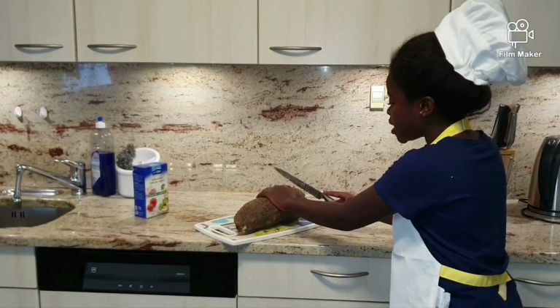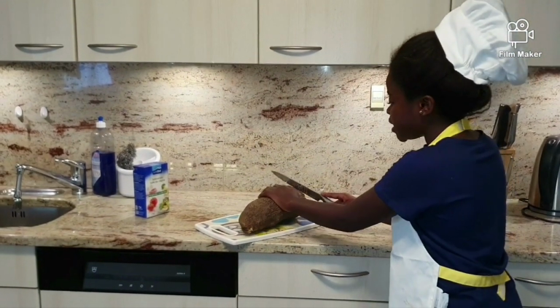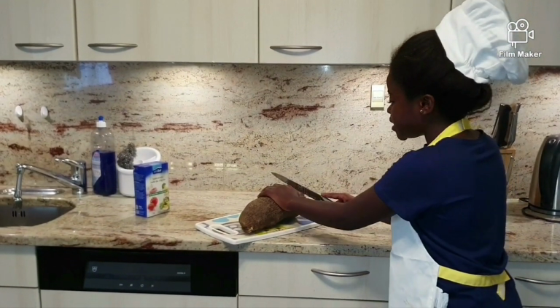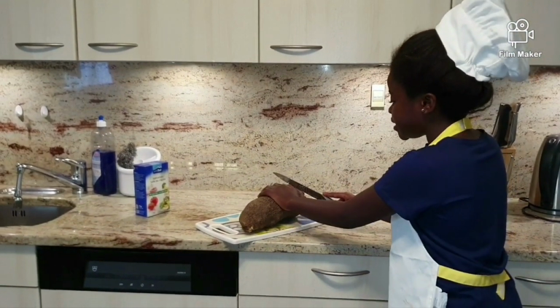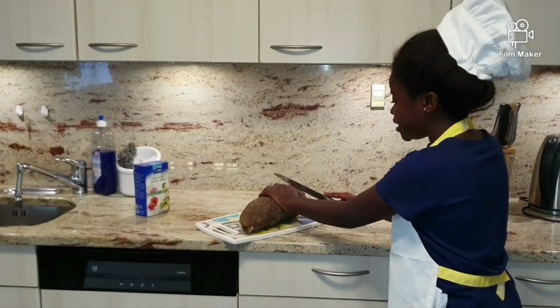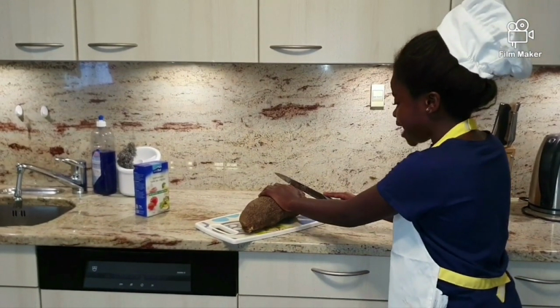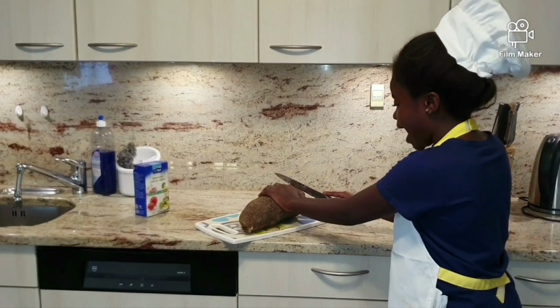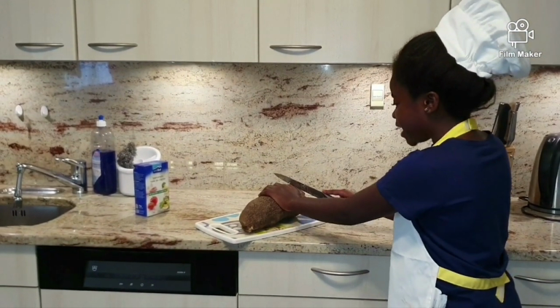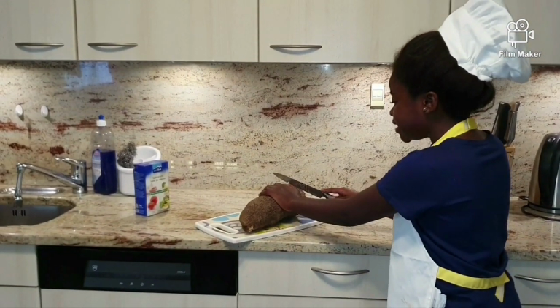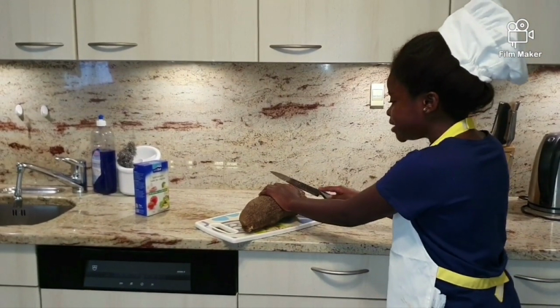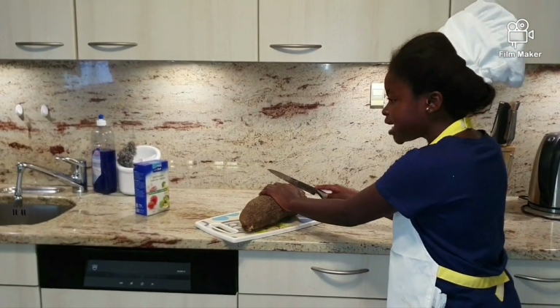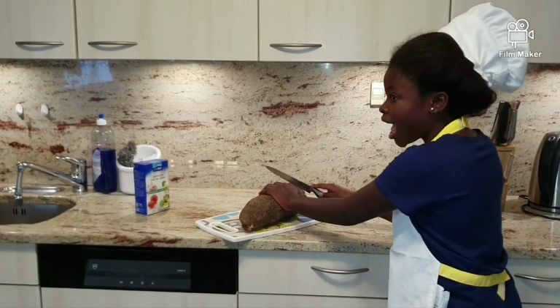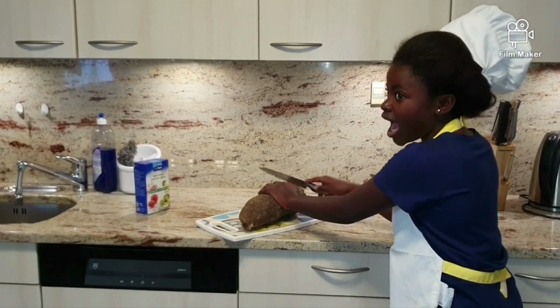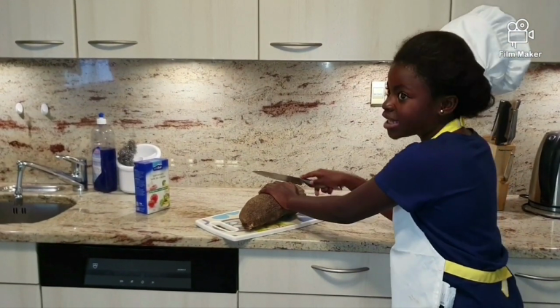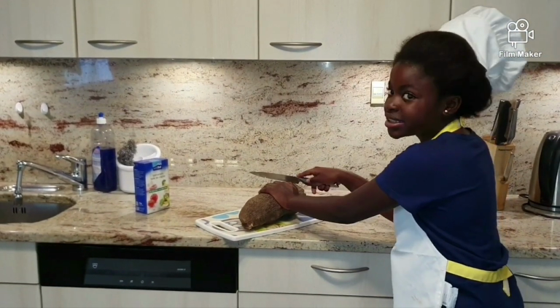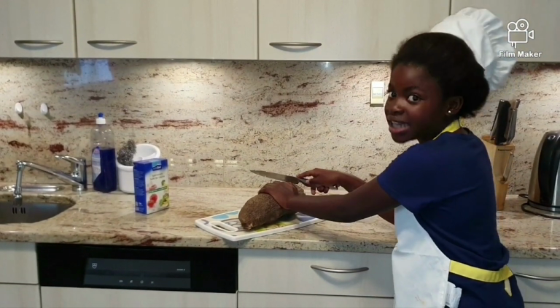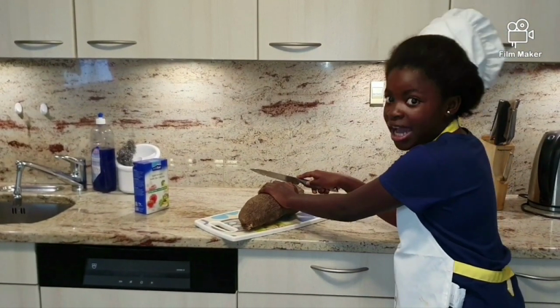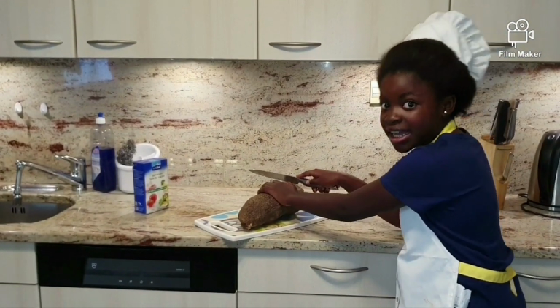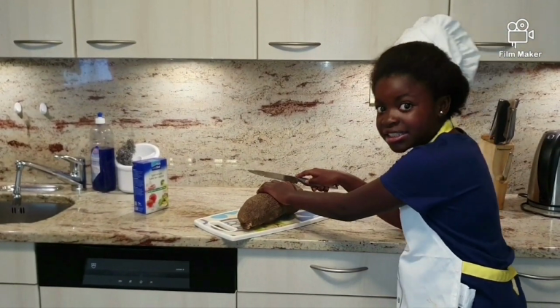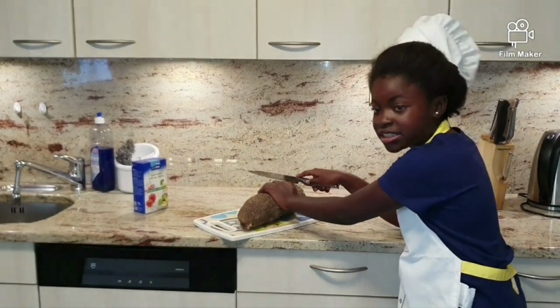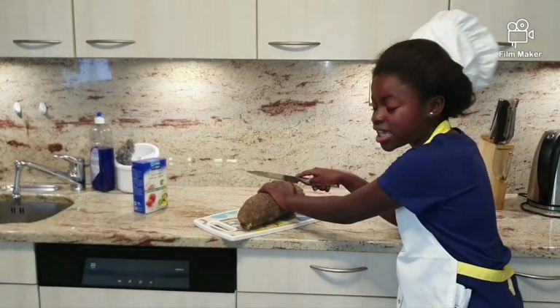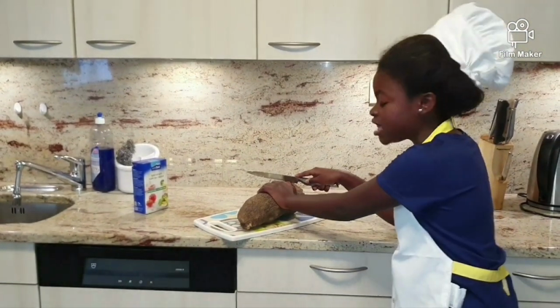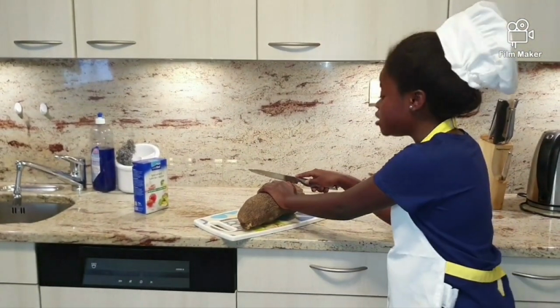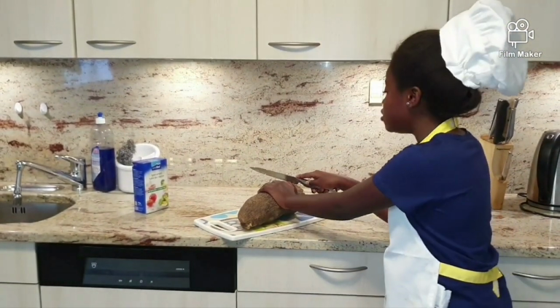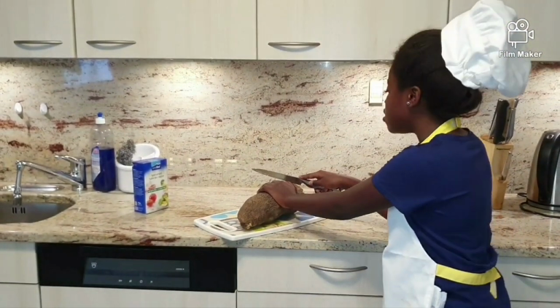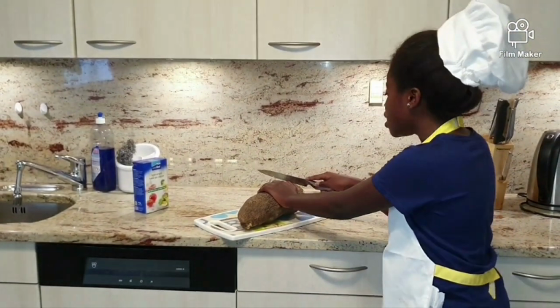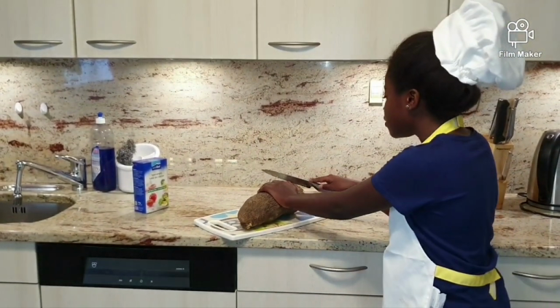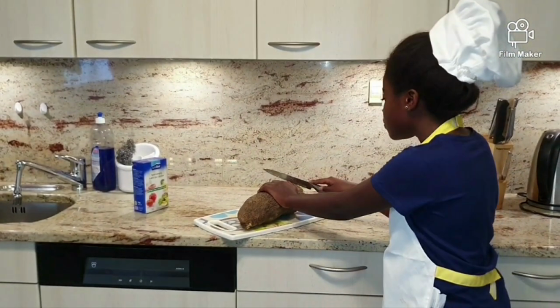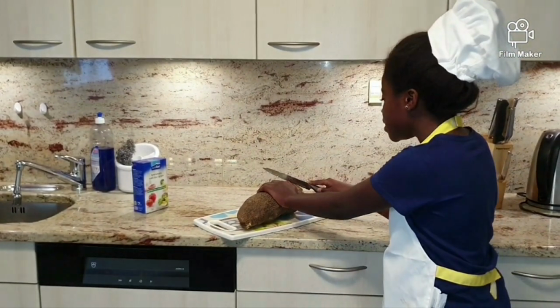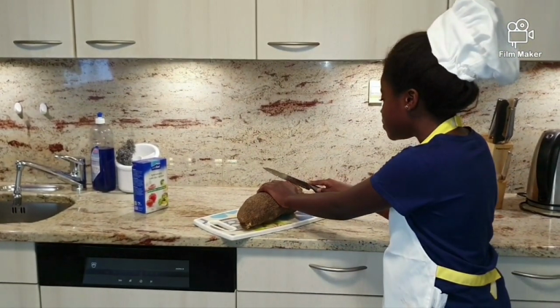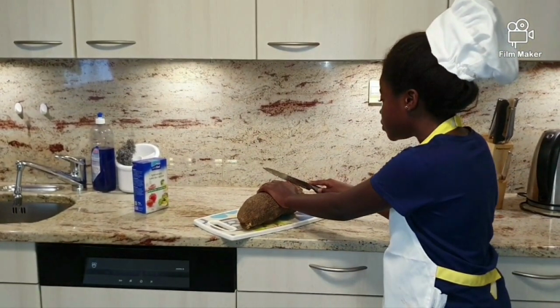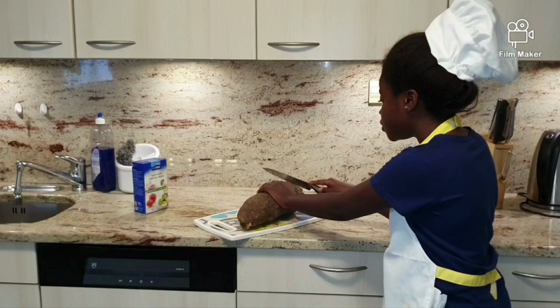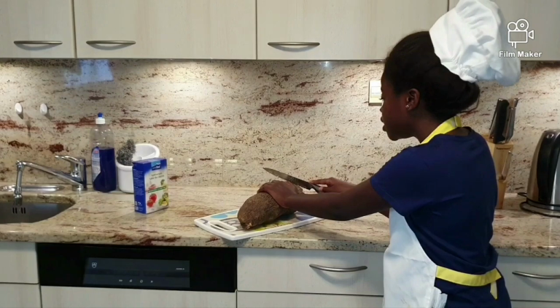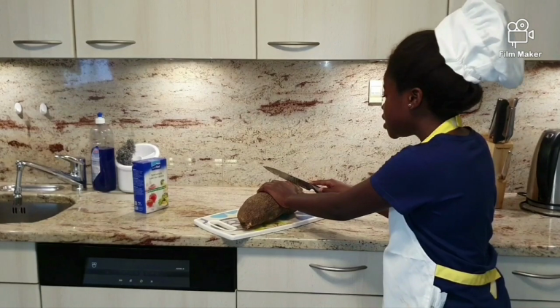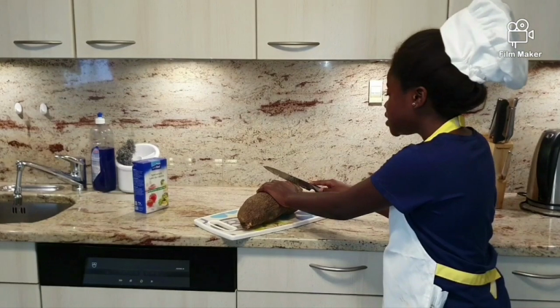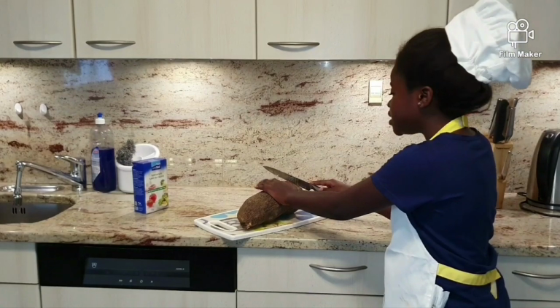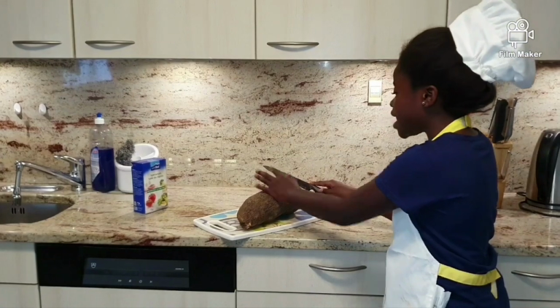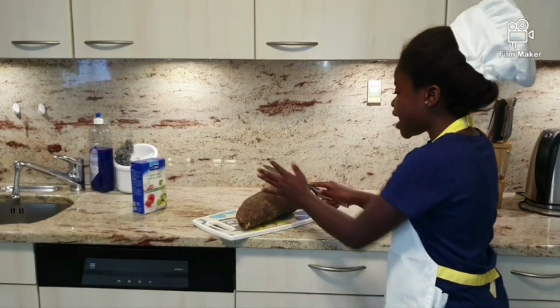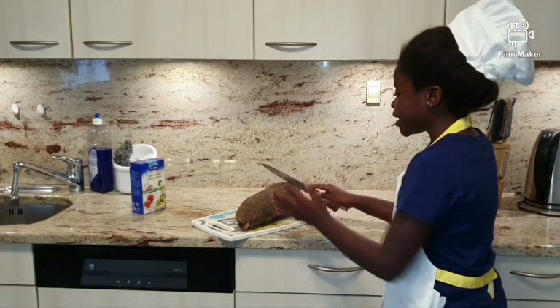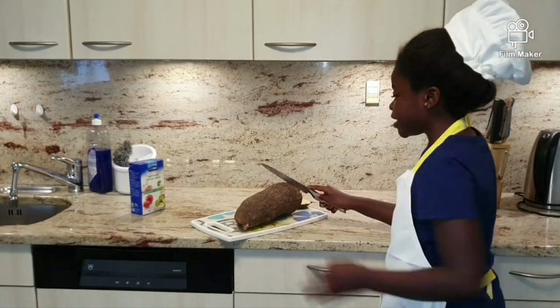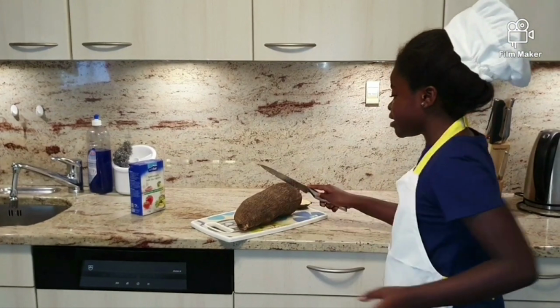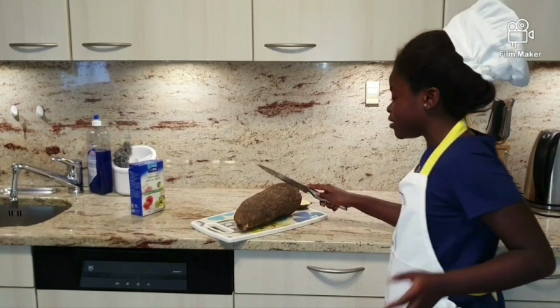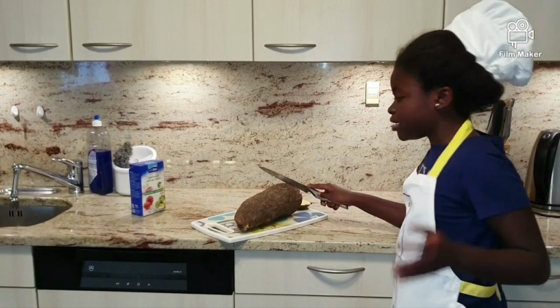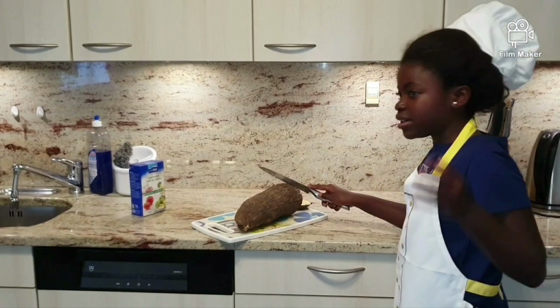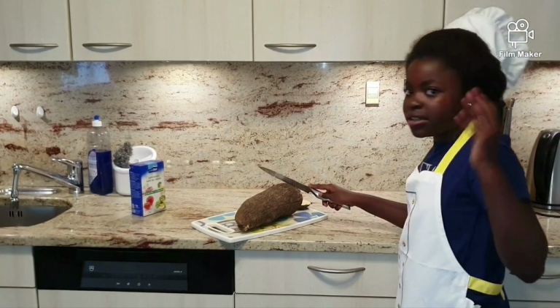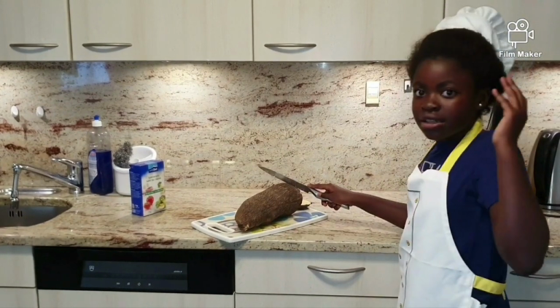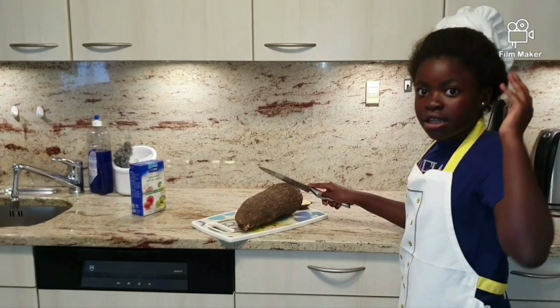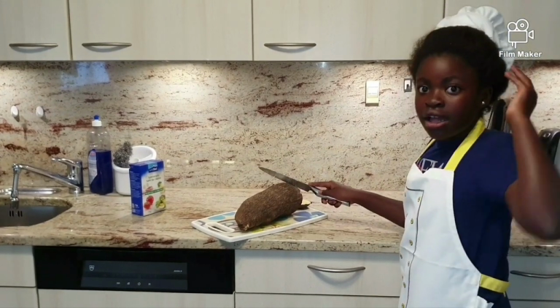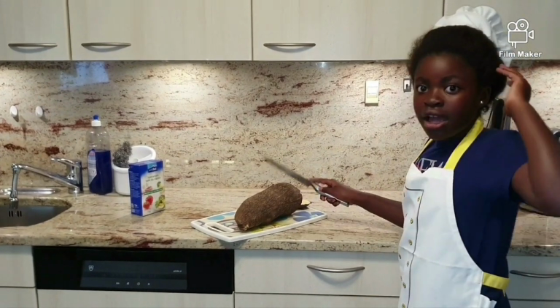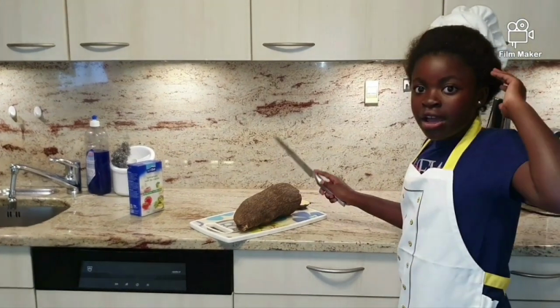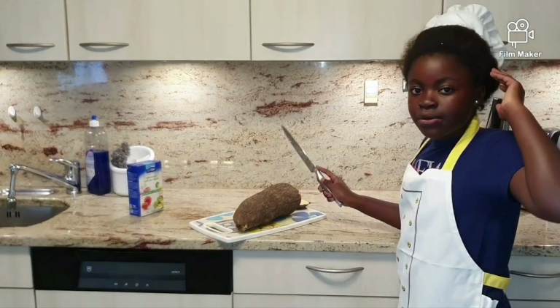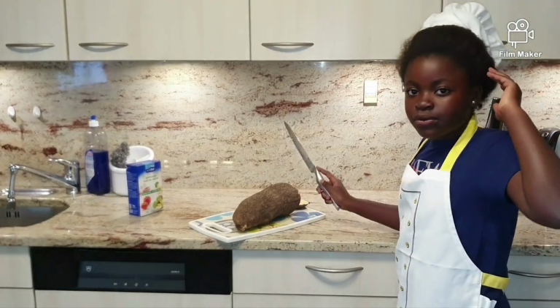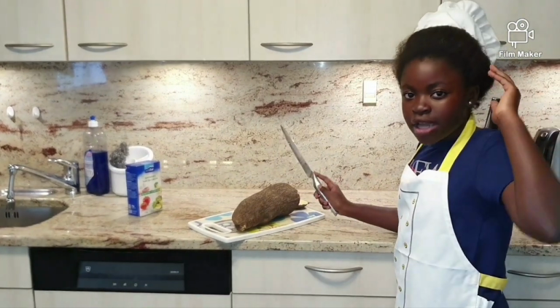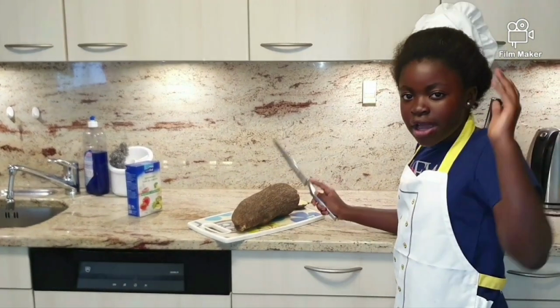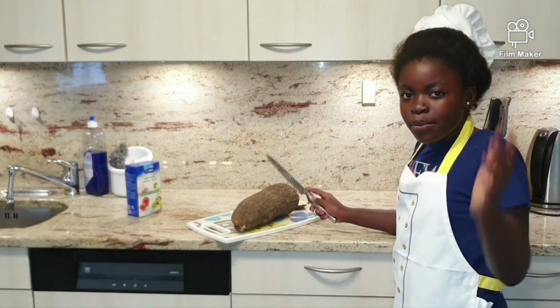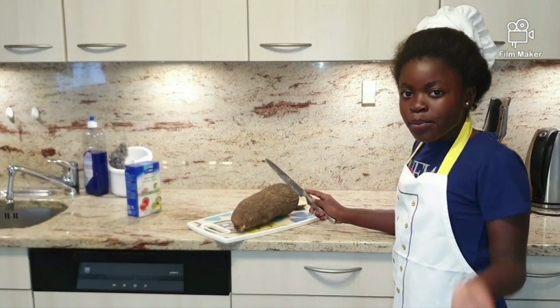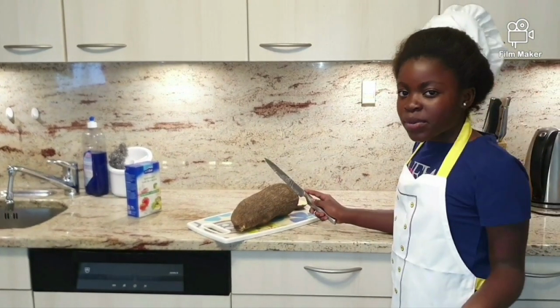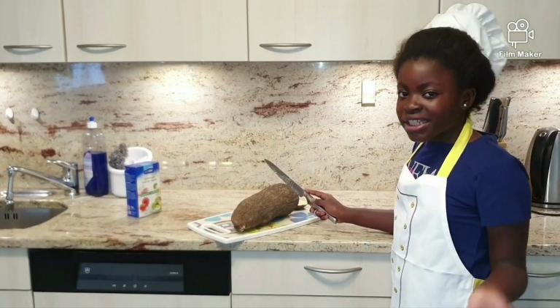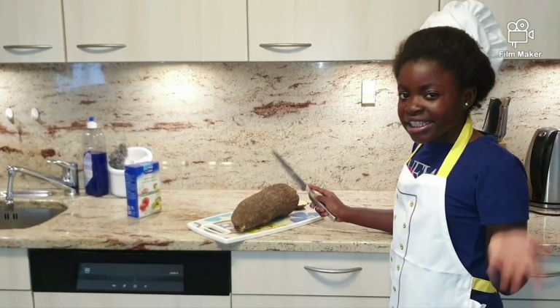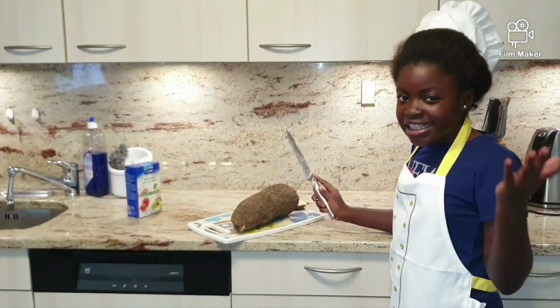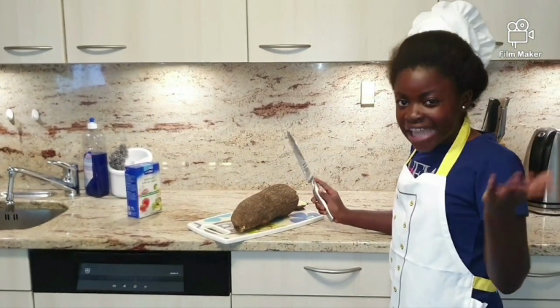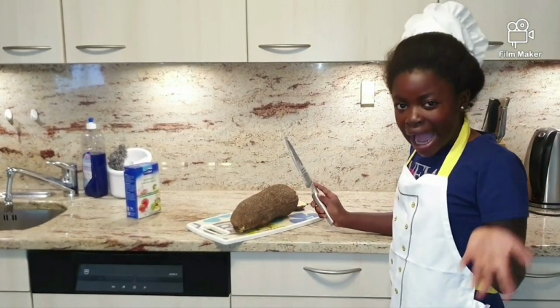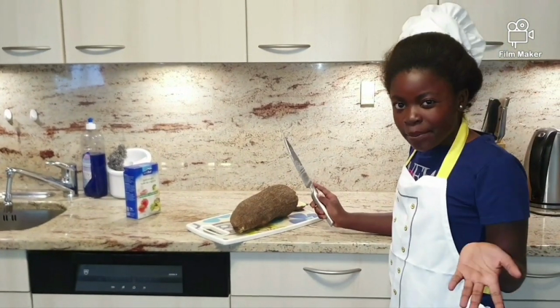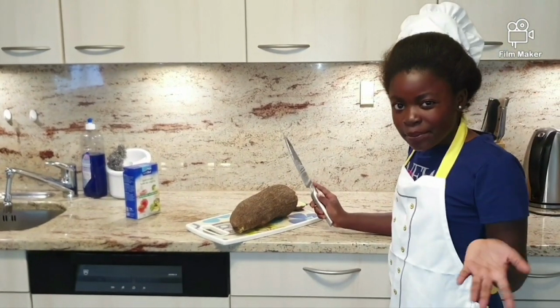We will cut it into the pot and put the yam in to cook.